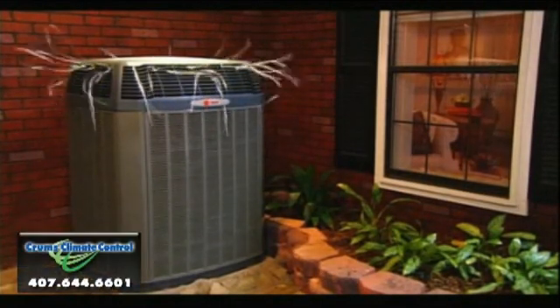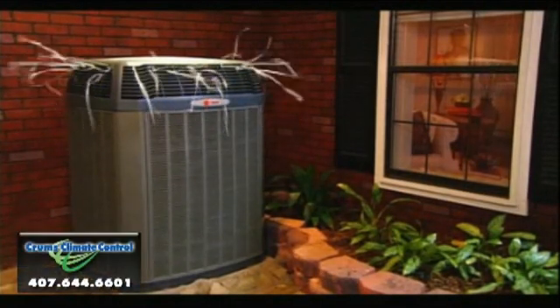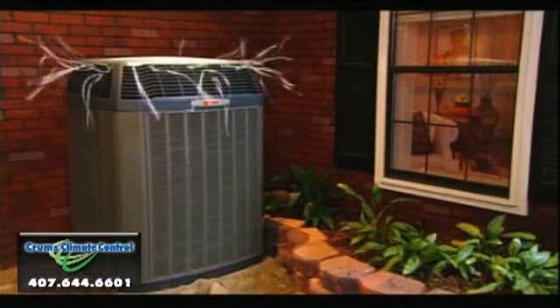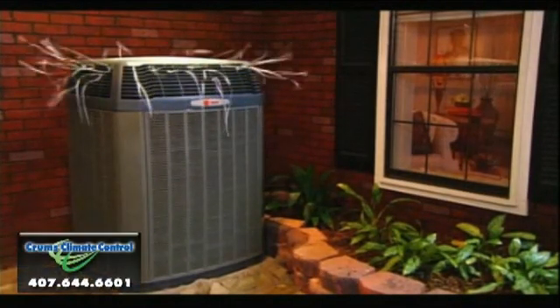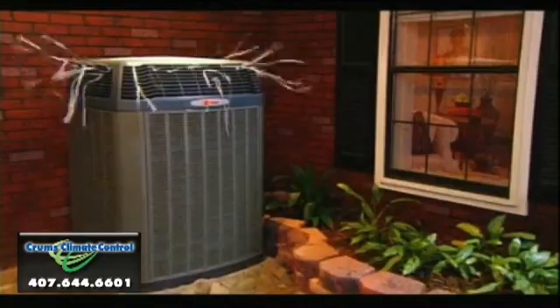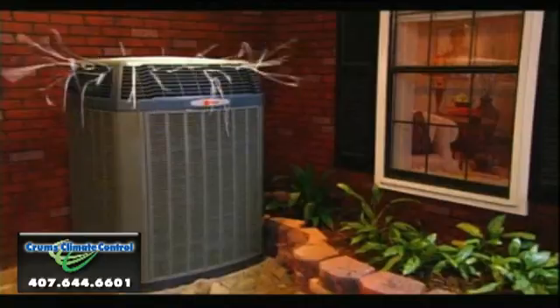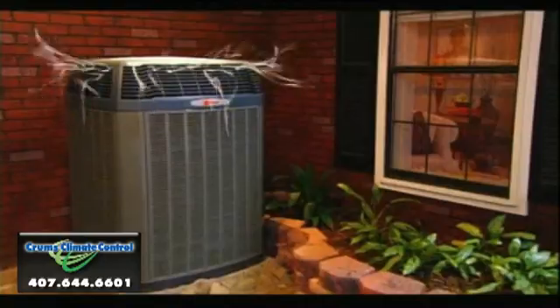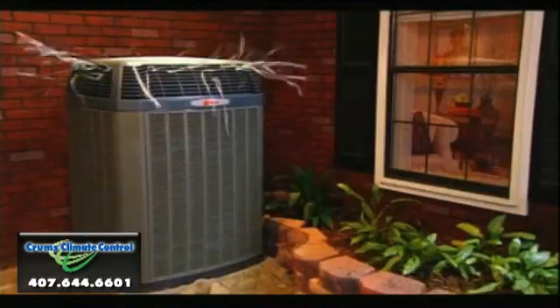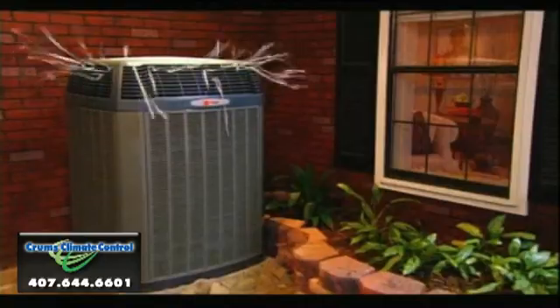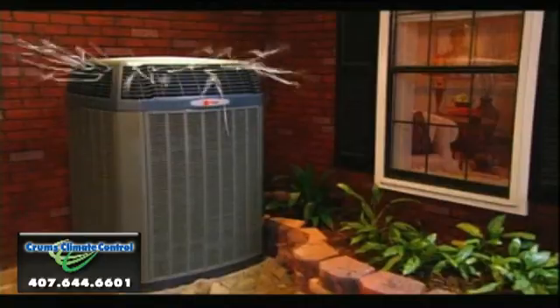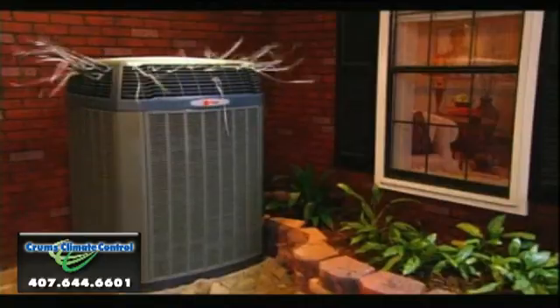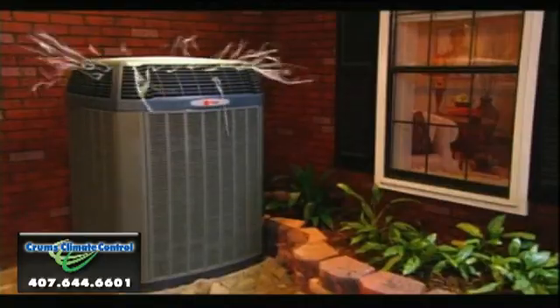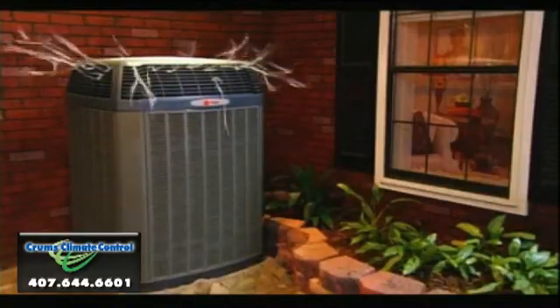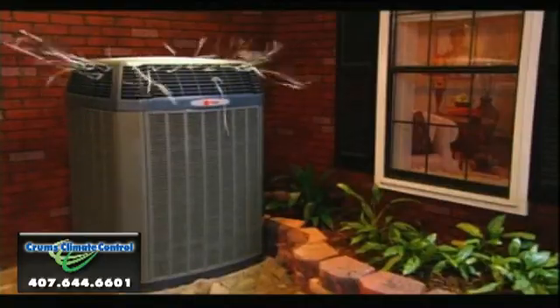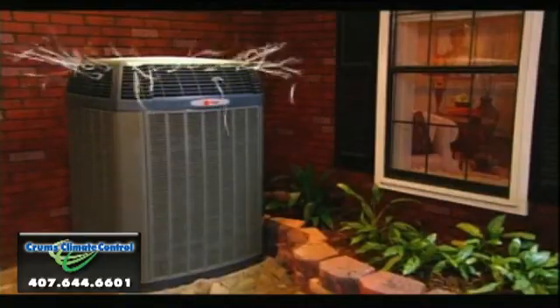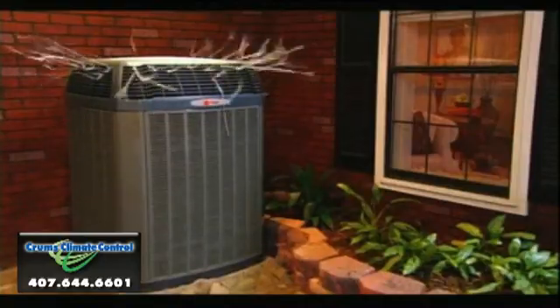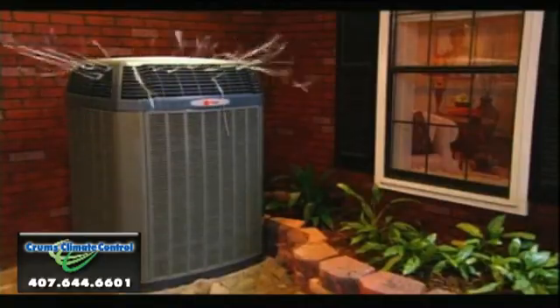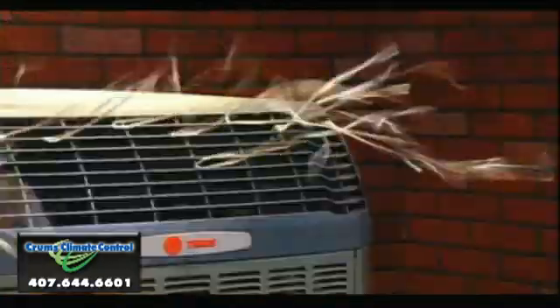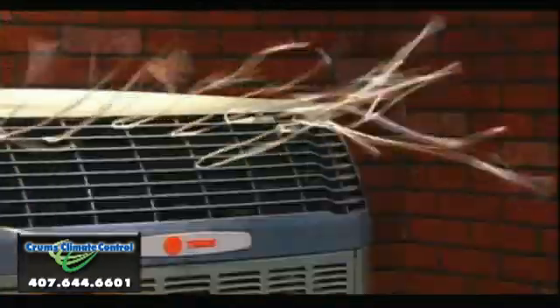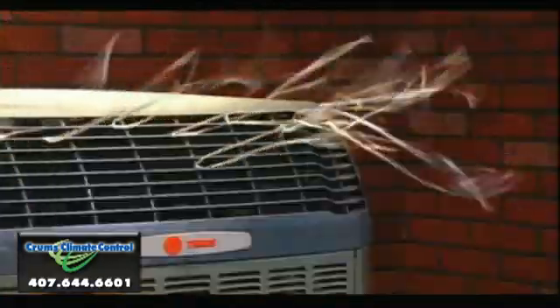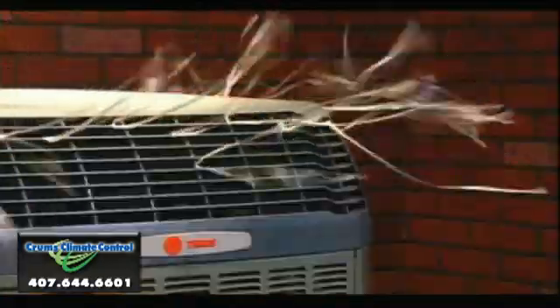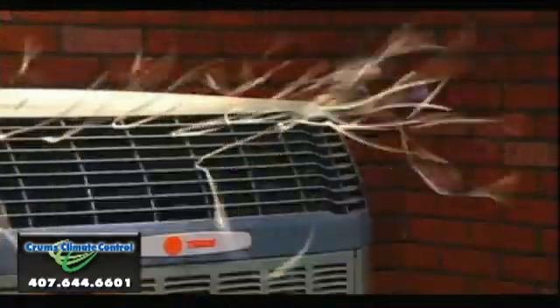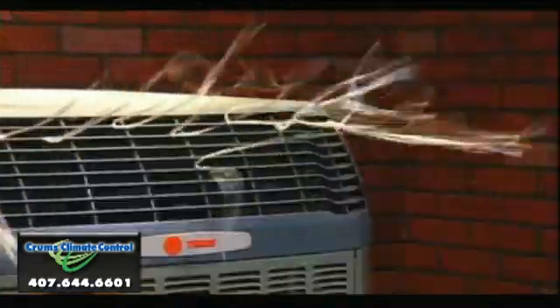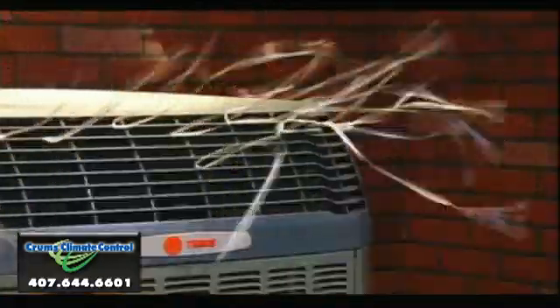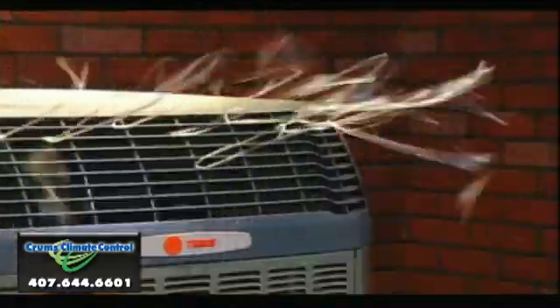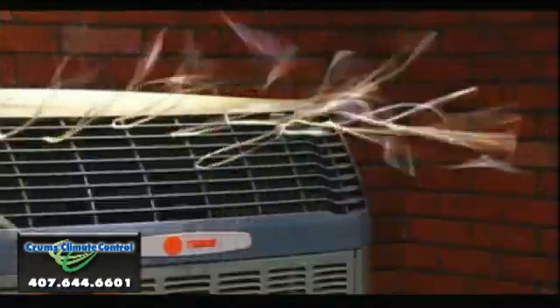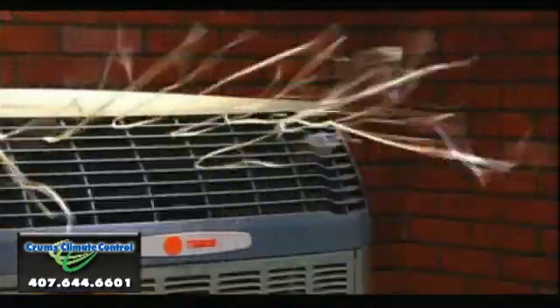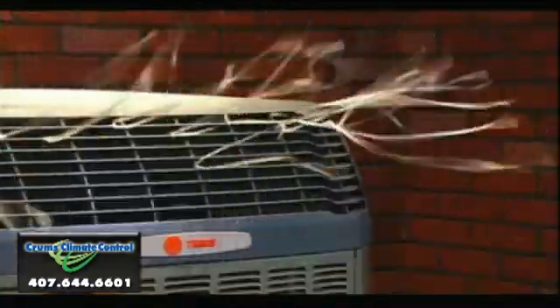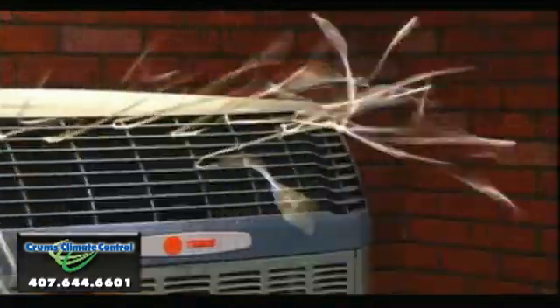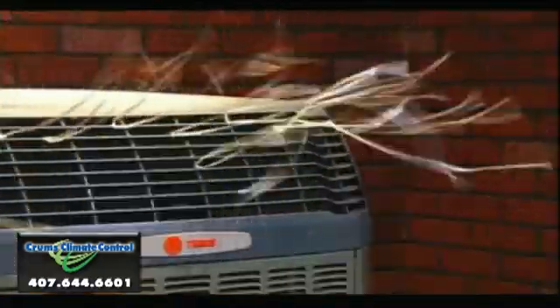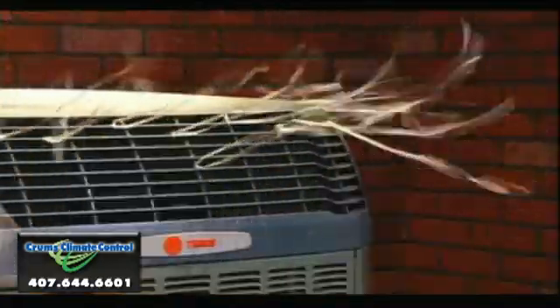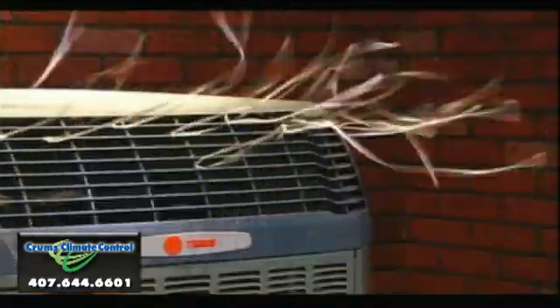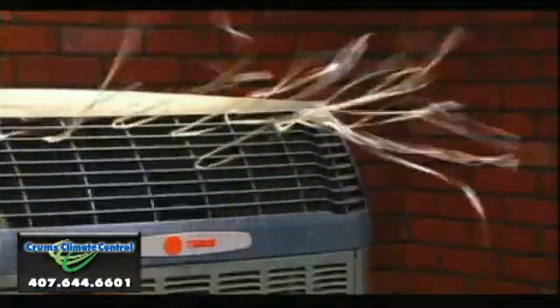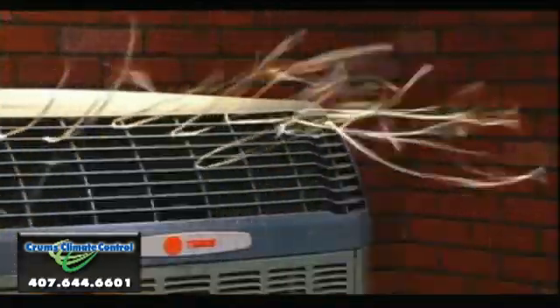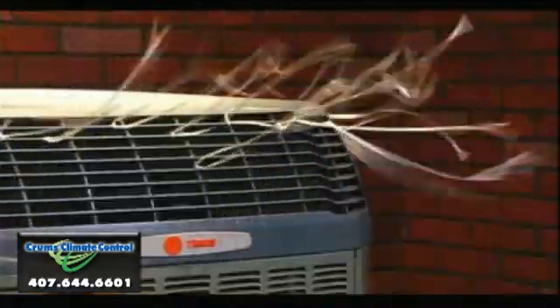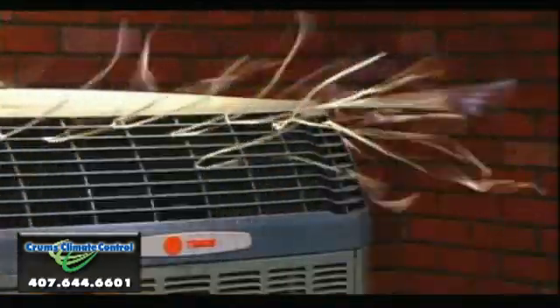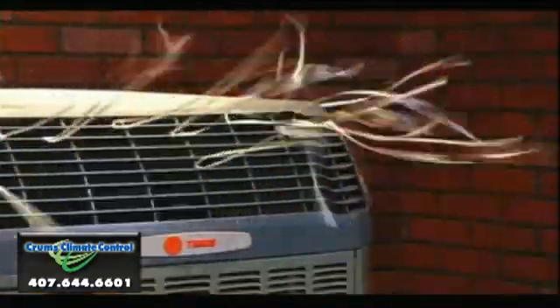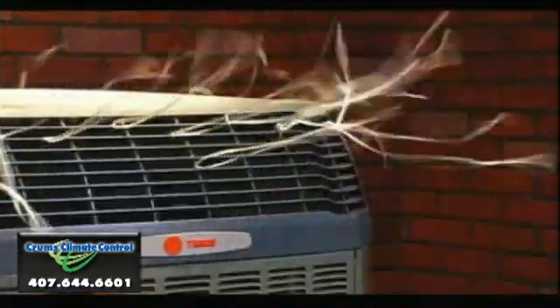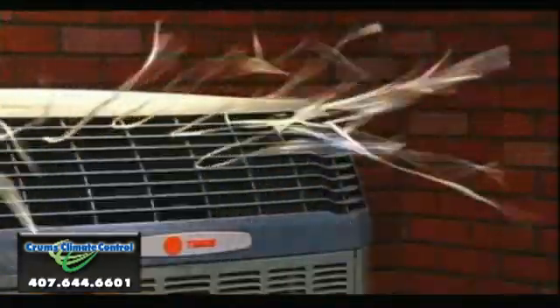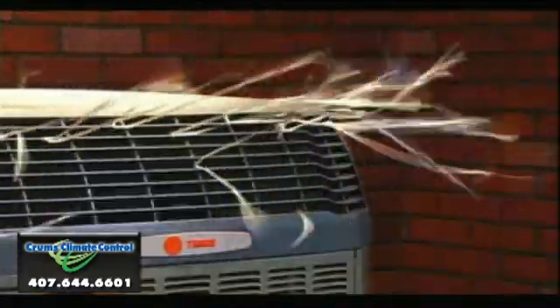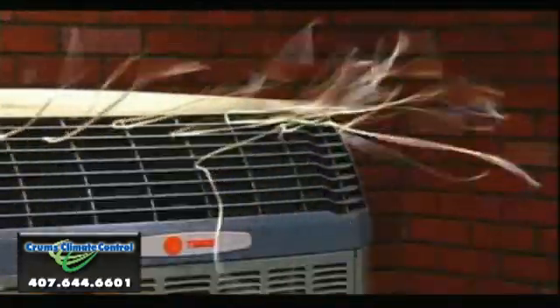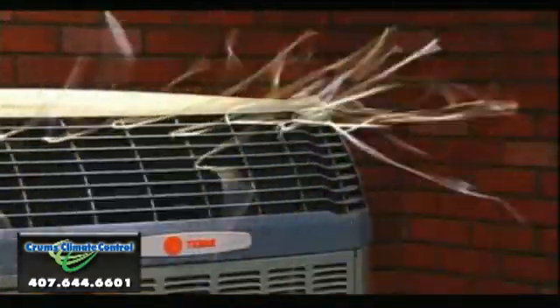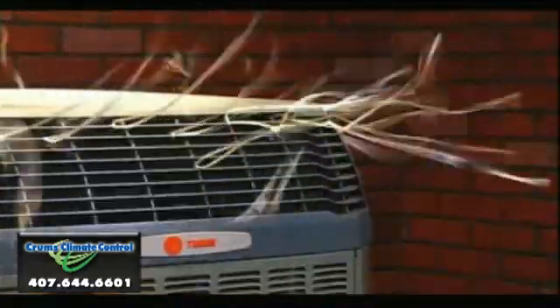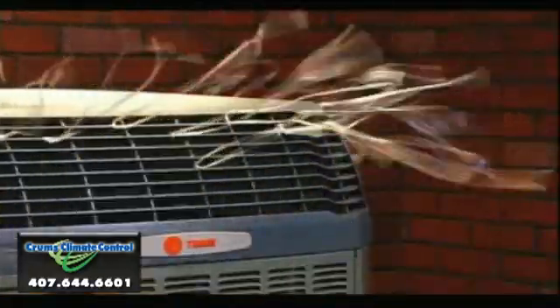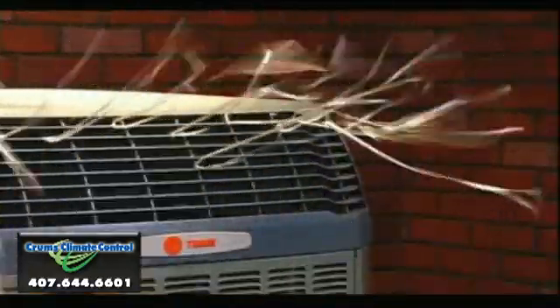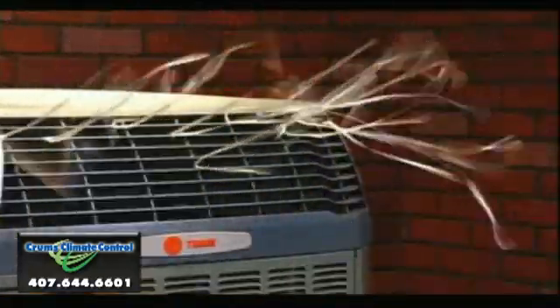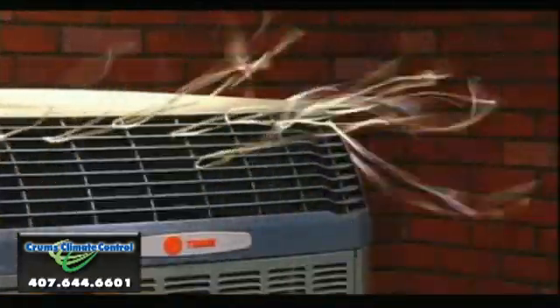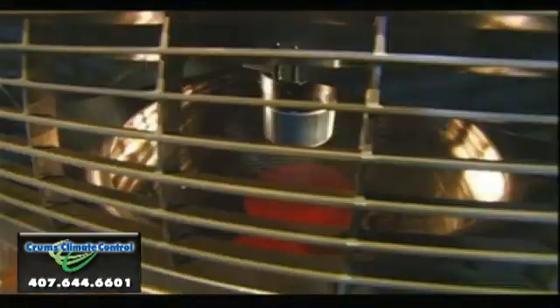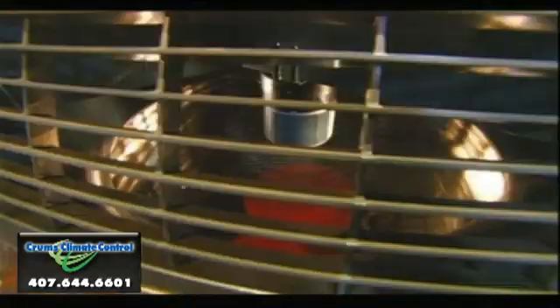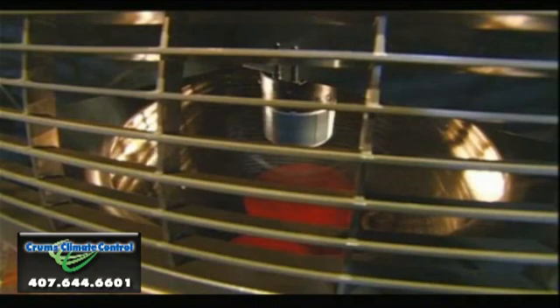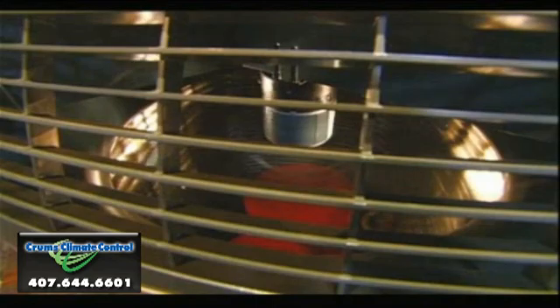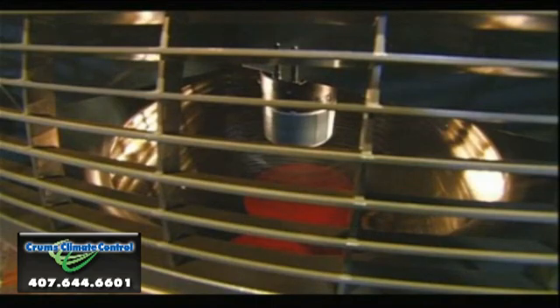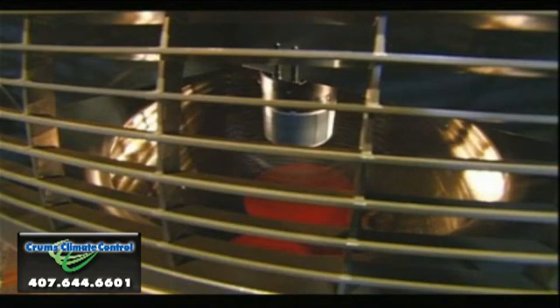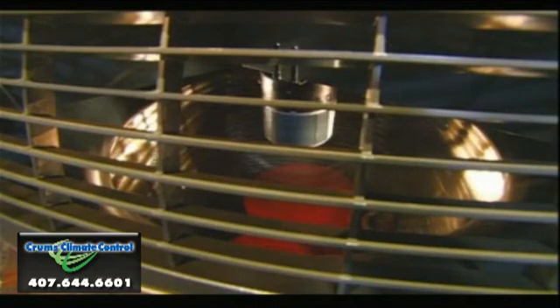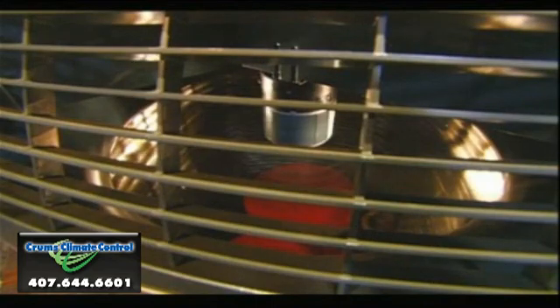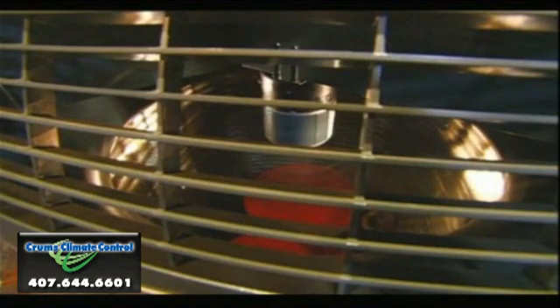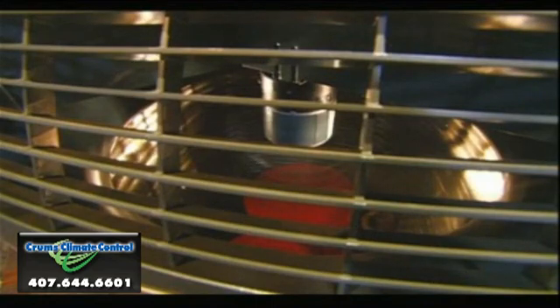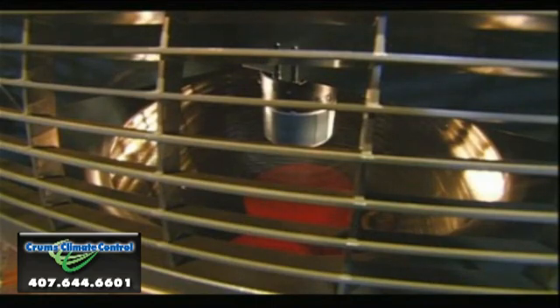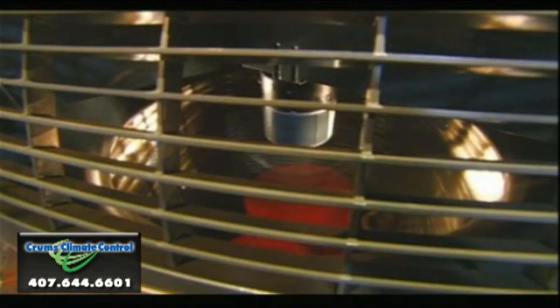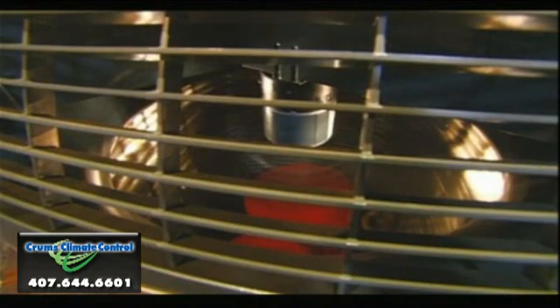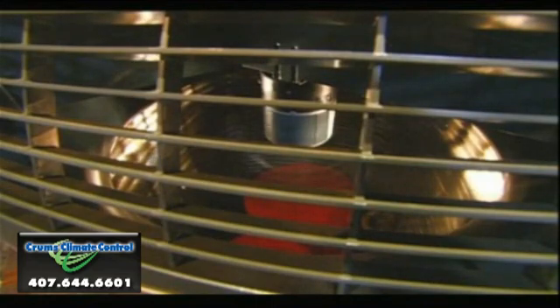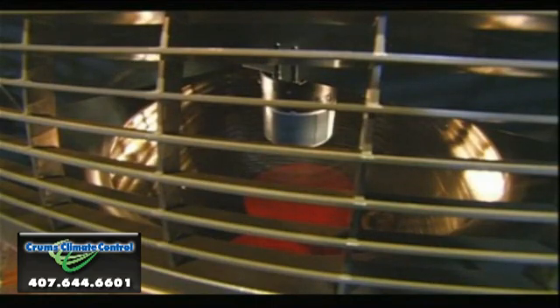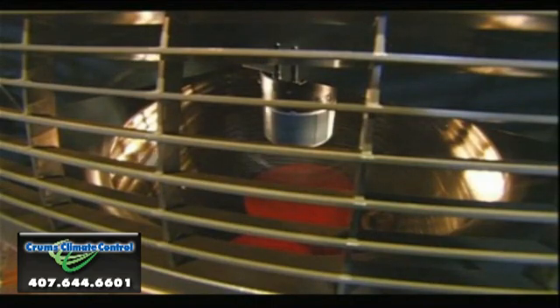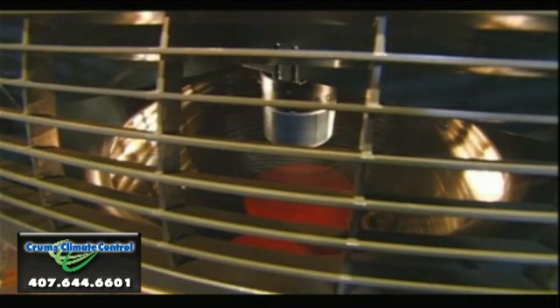This air conditioner company makes its coils entirely of aluminum, which is five times more corrosion resistant than coils made of copper and aluminum.